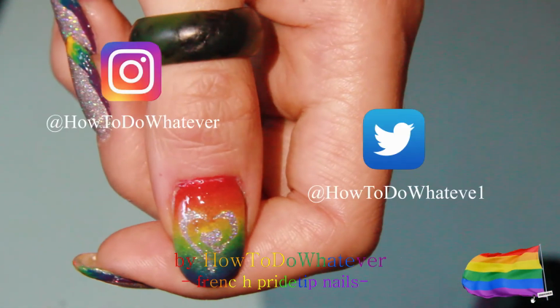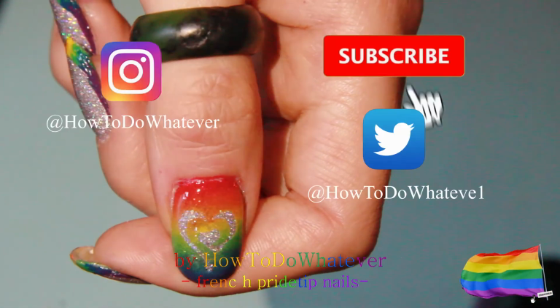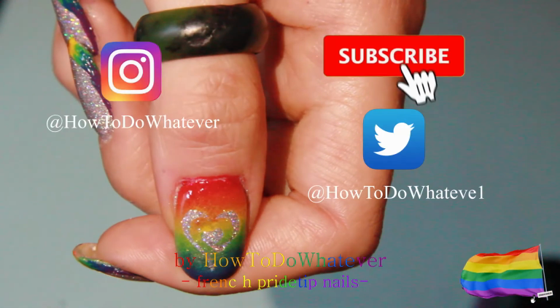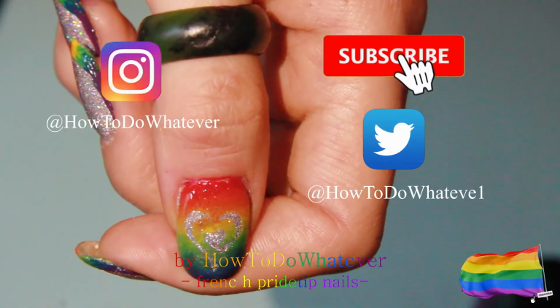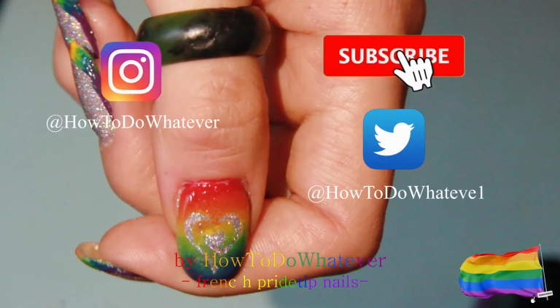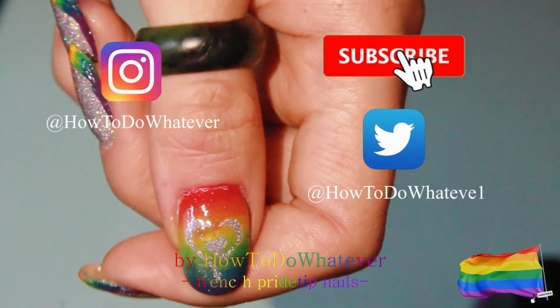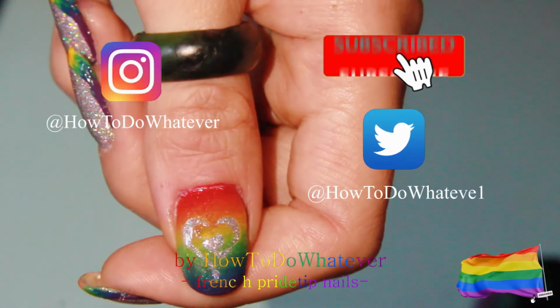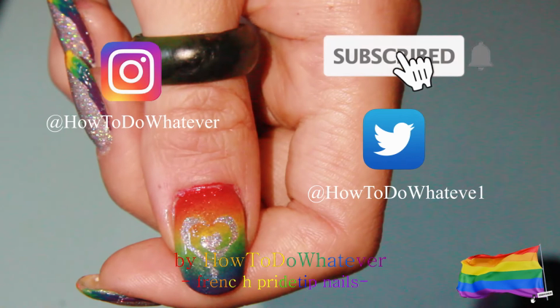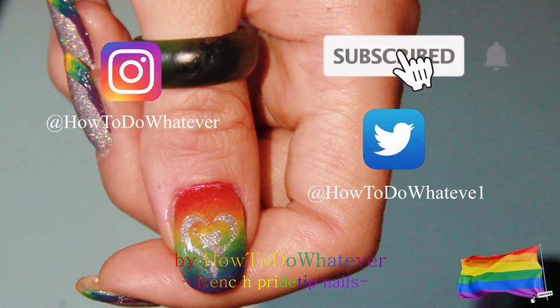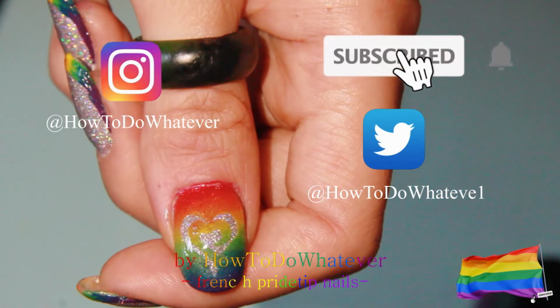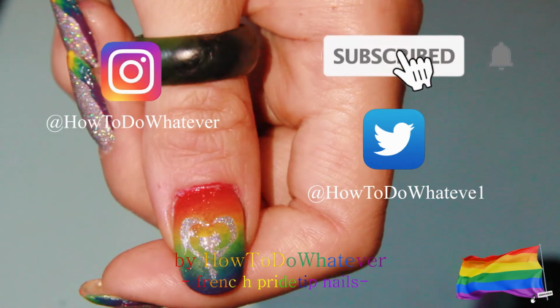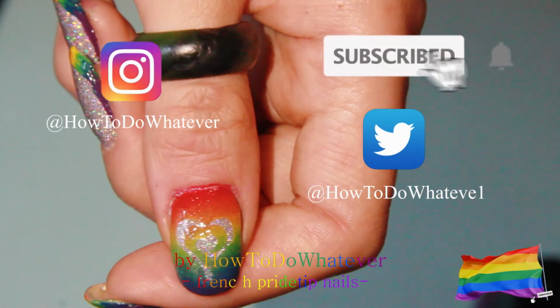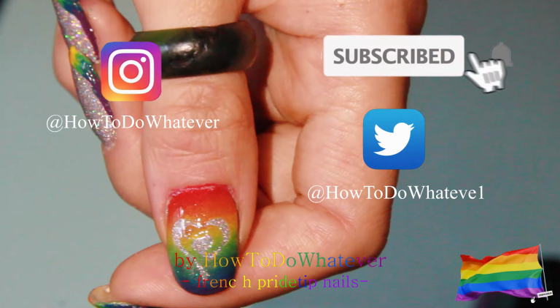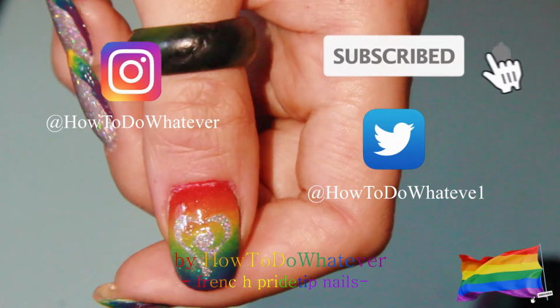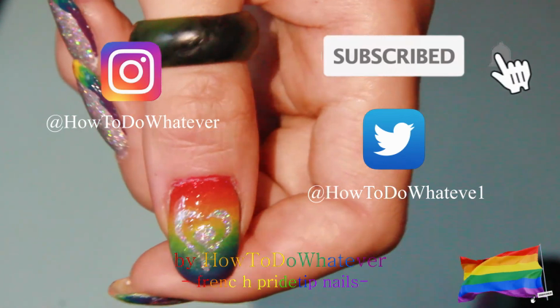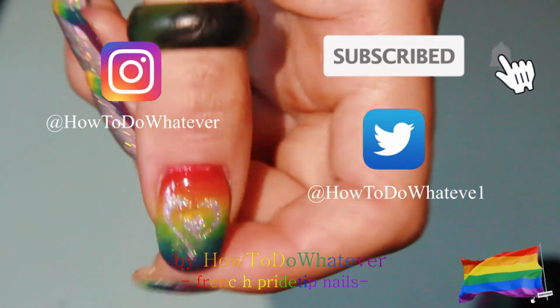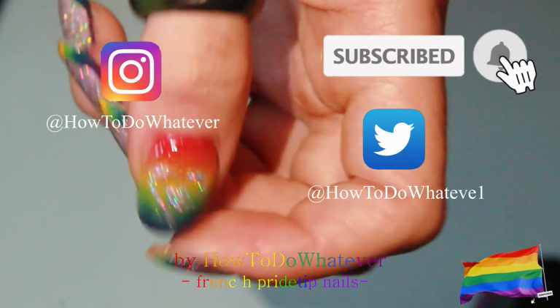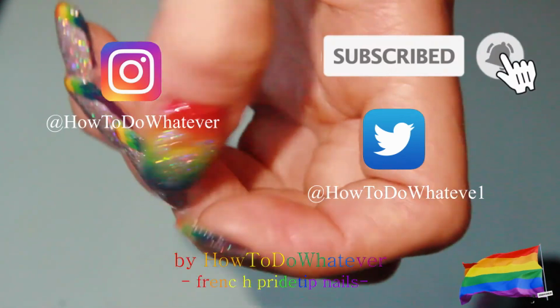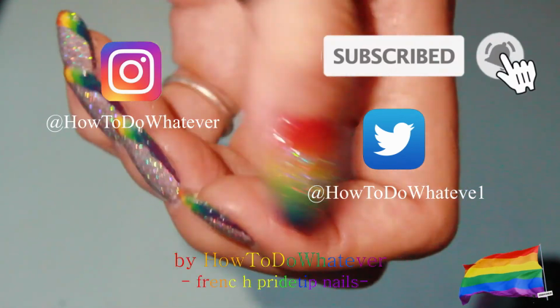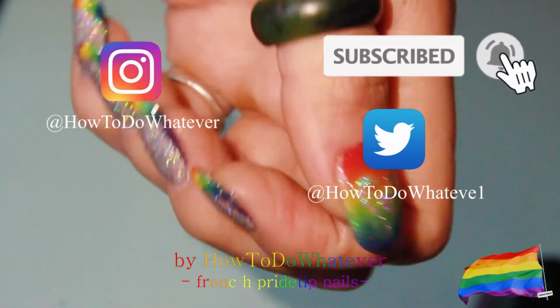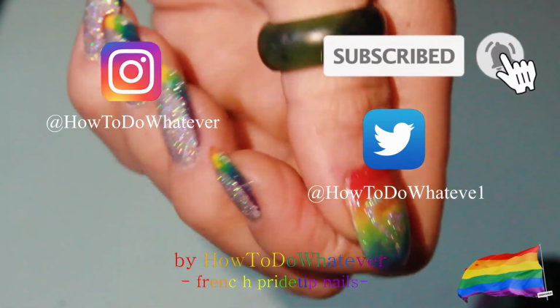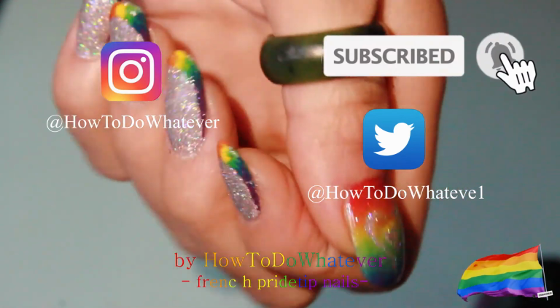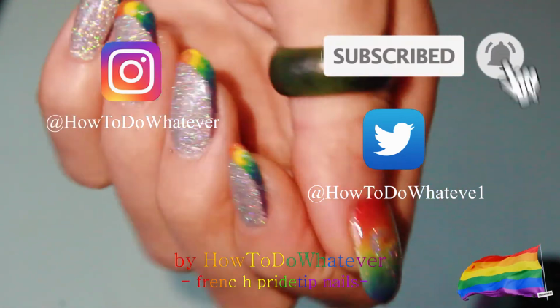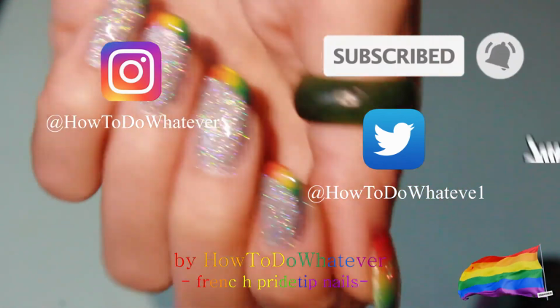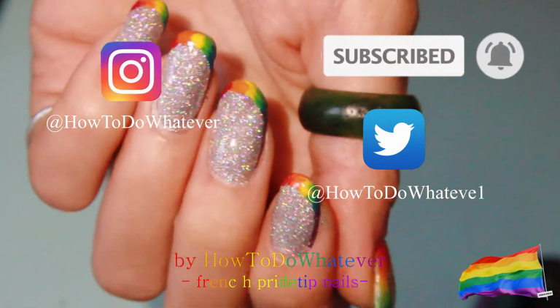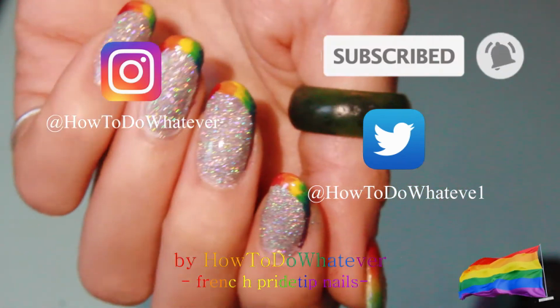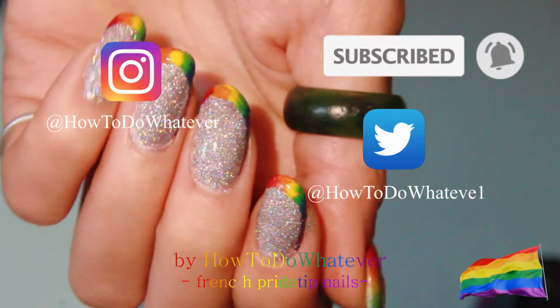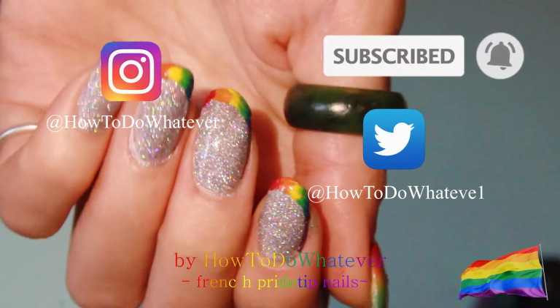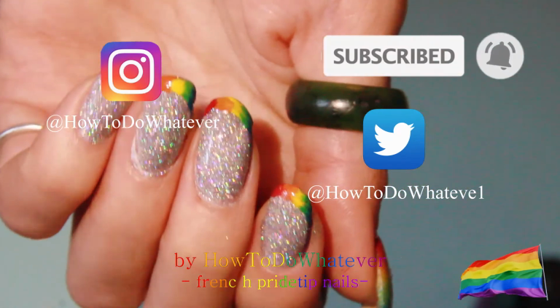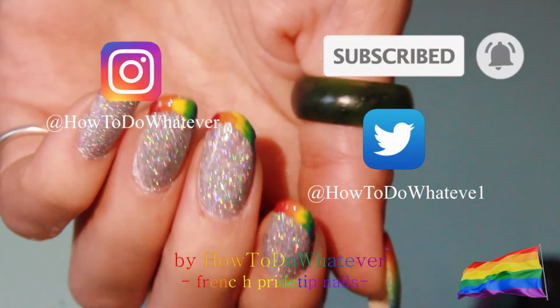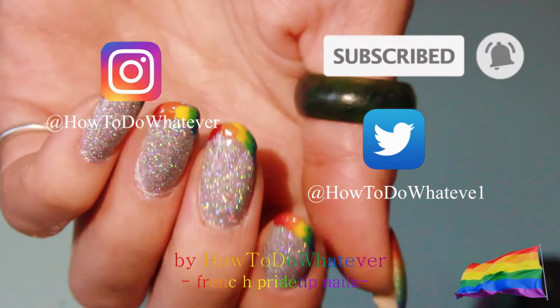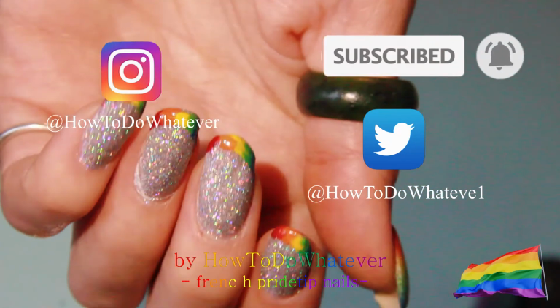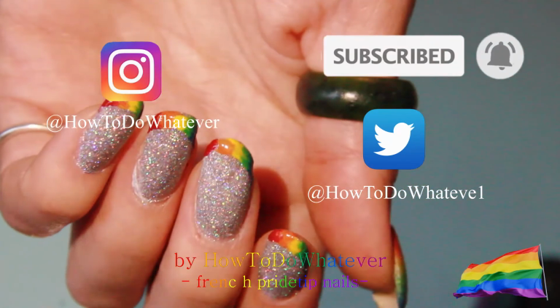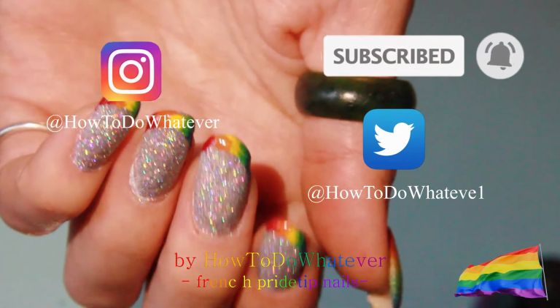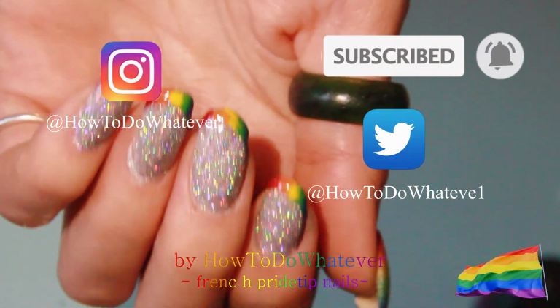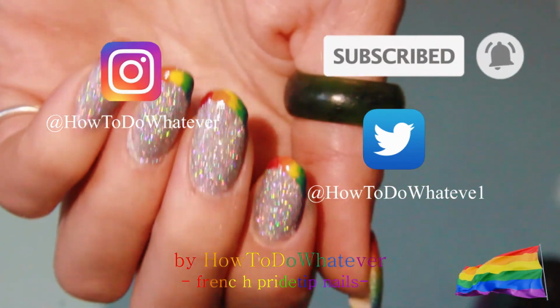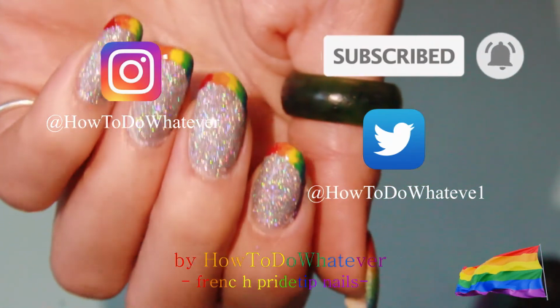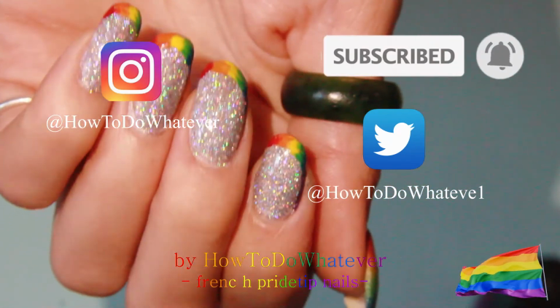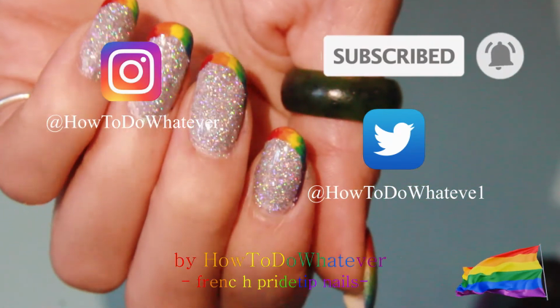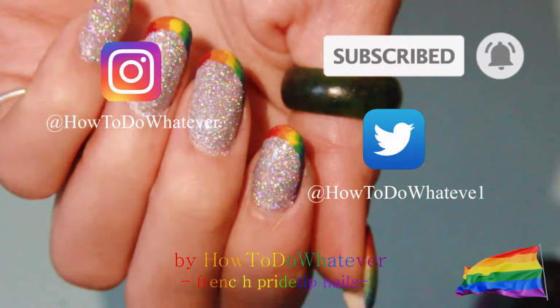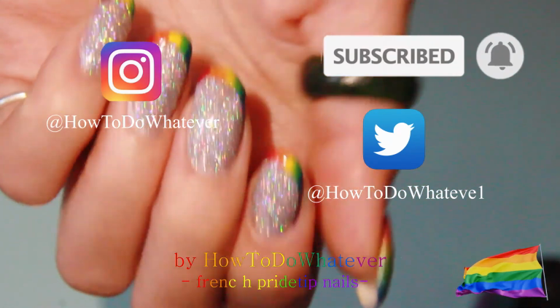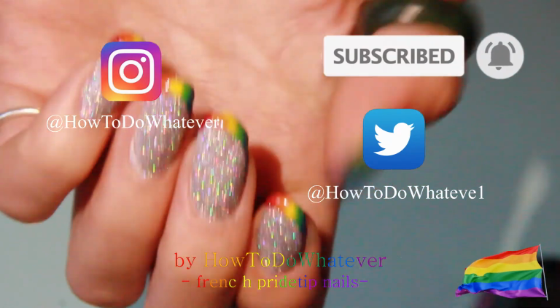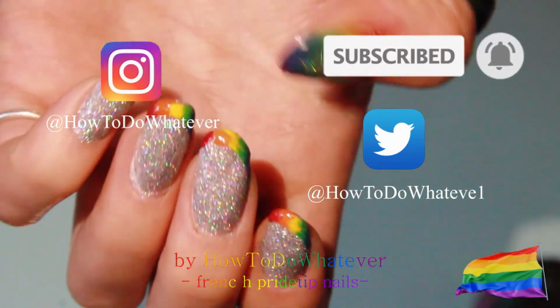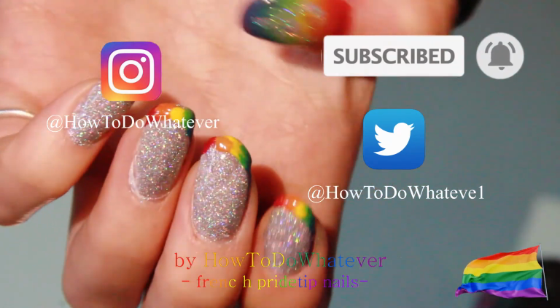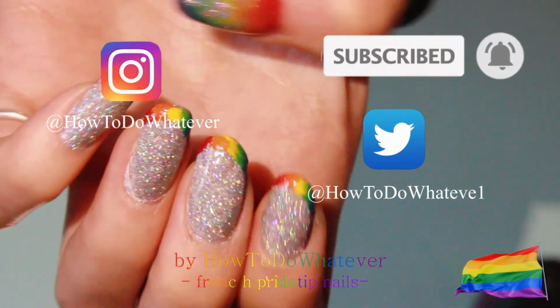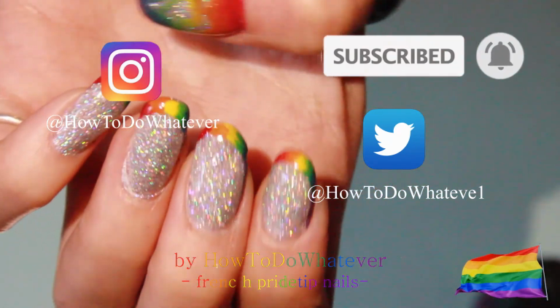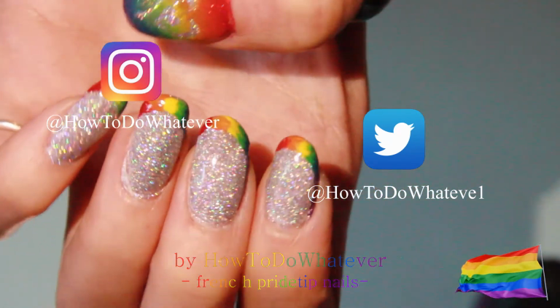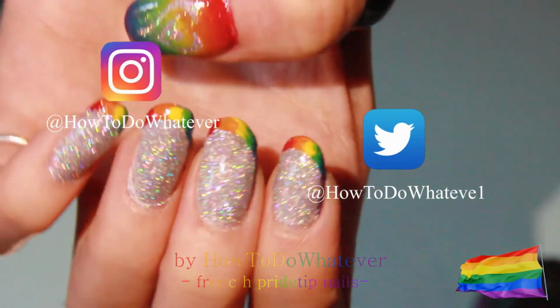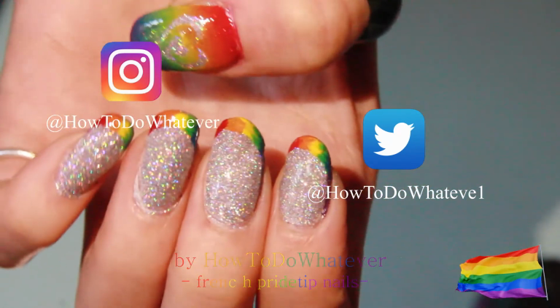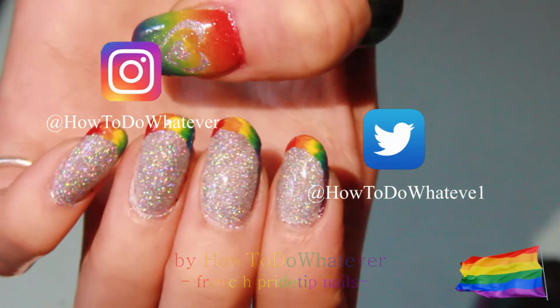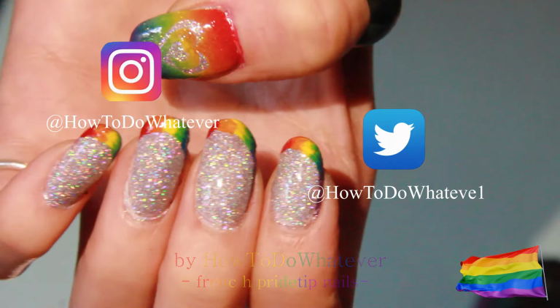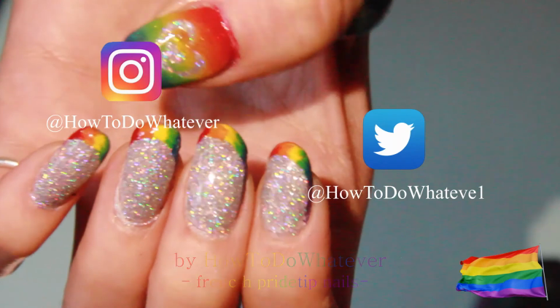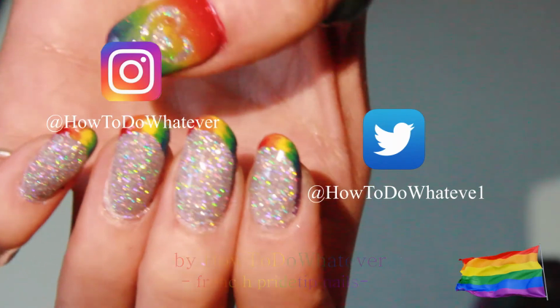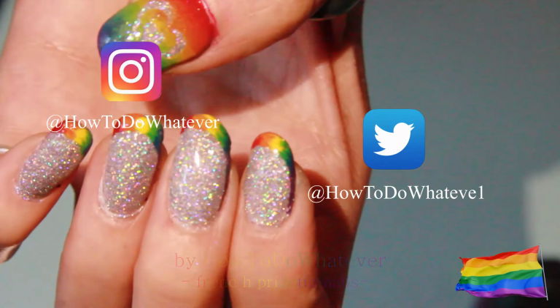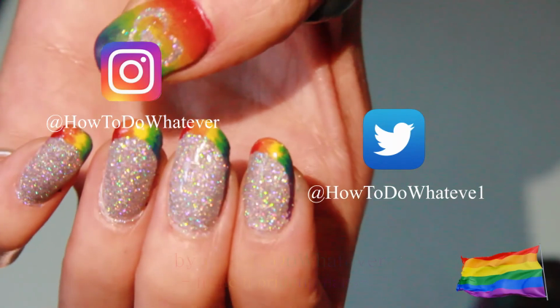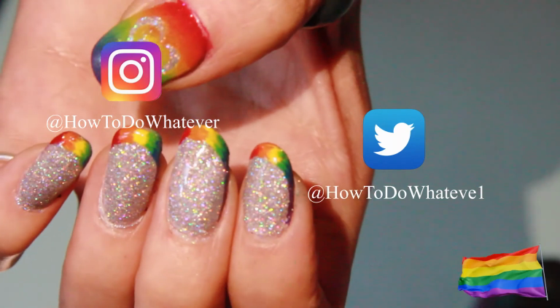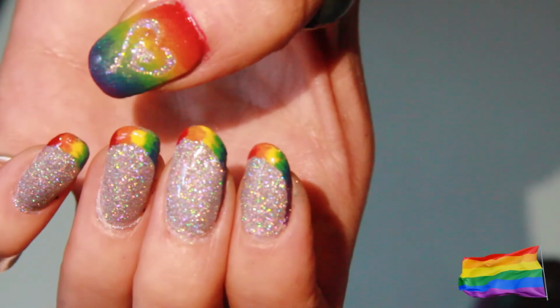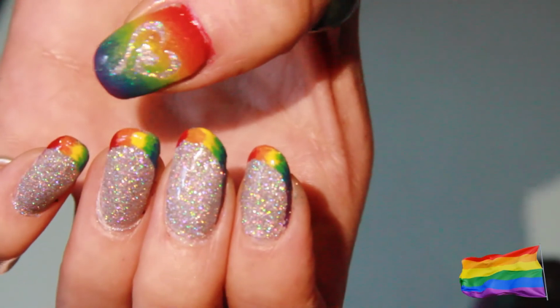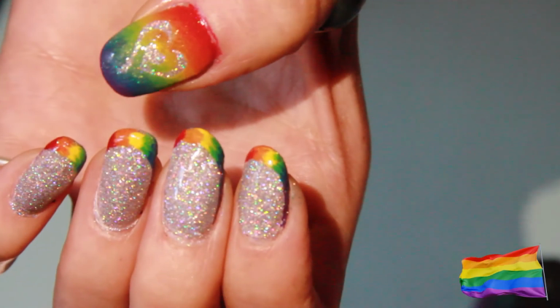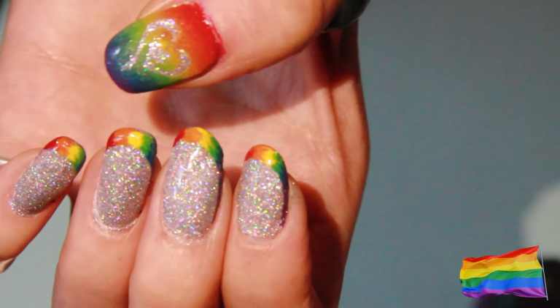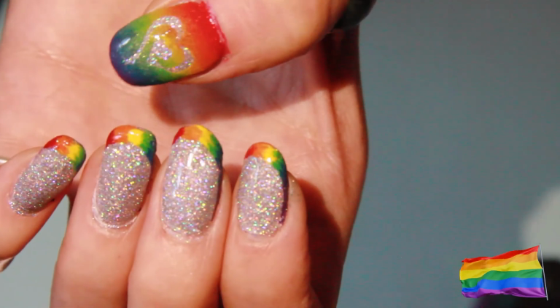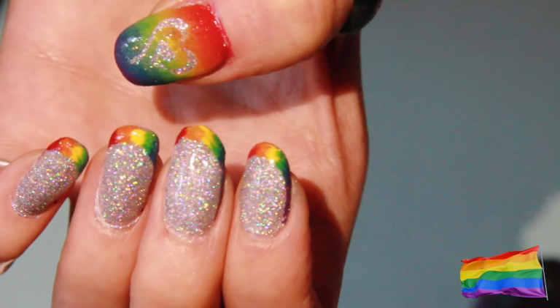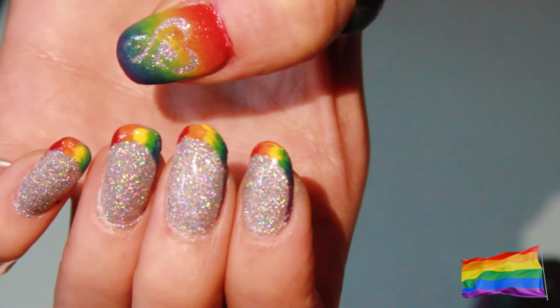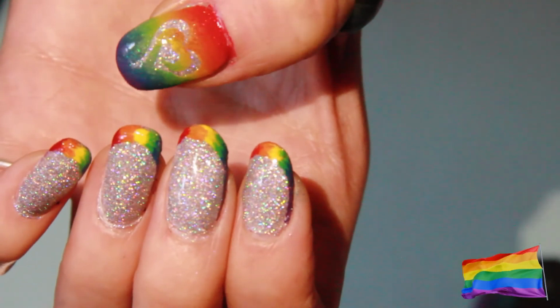Subscribe if you want to see more, hit the bell button for notifications and see you next time. Bye!